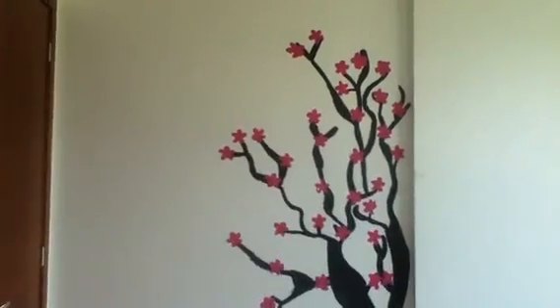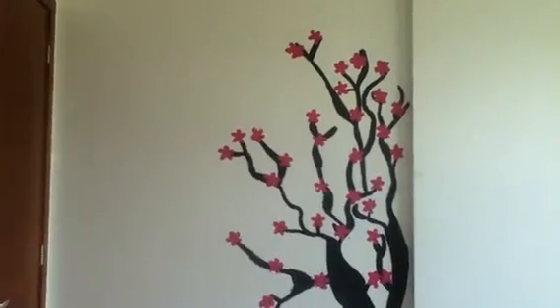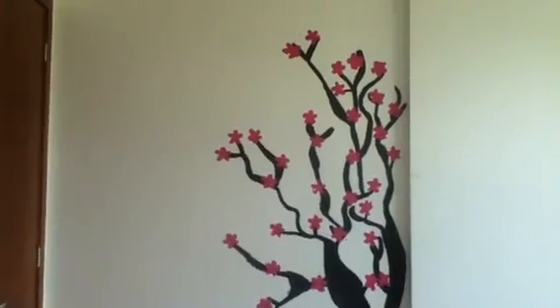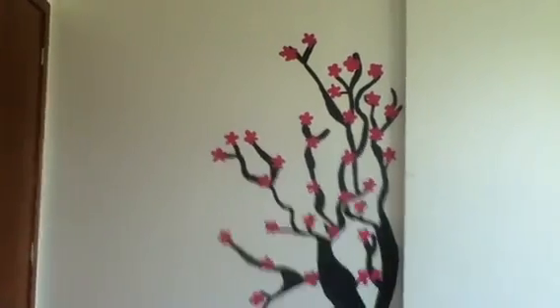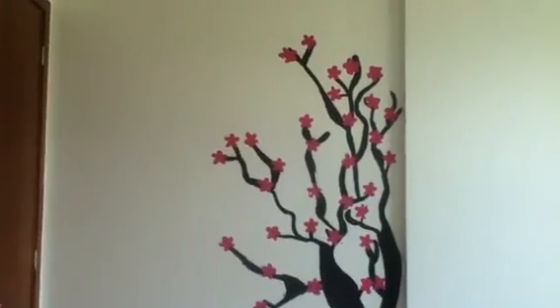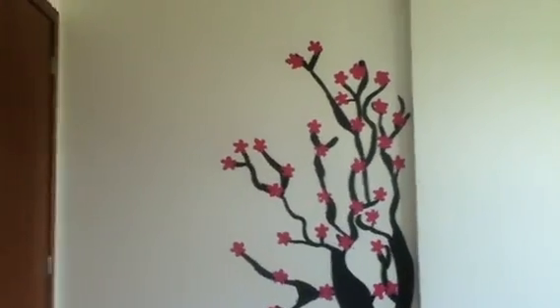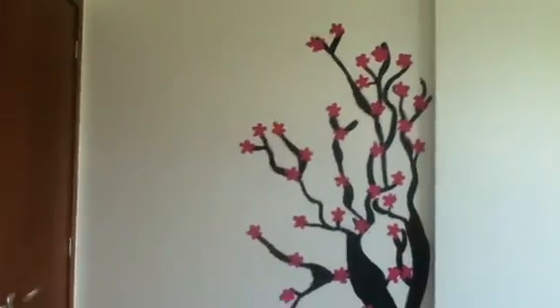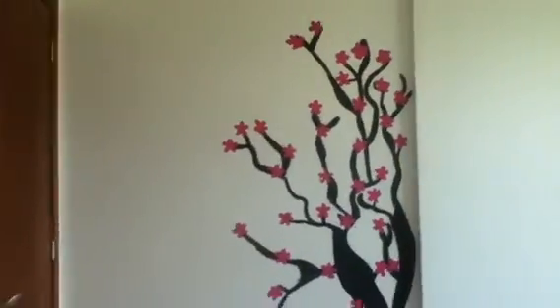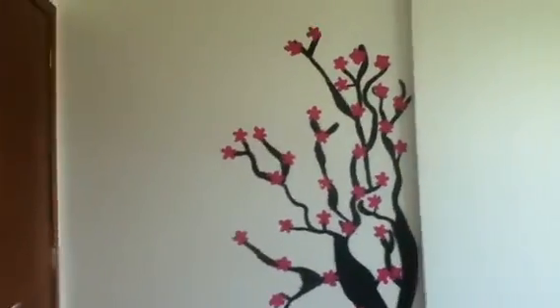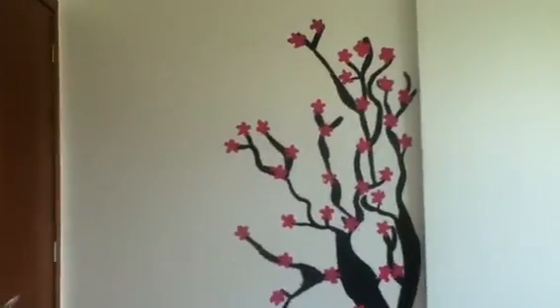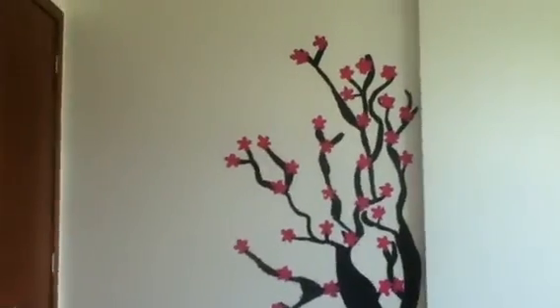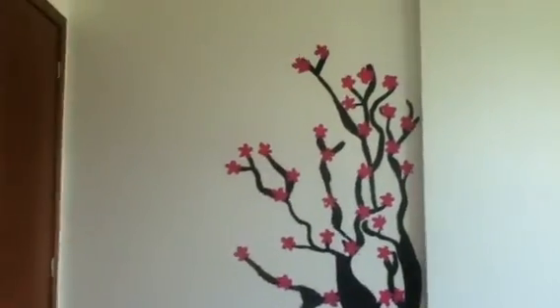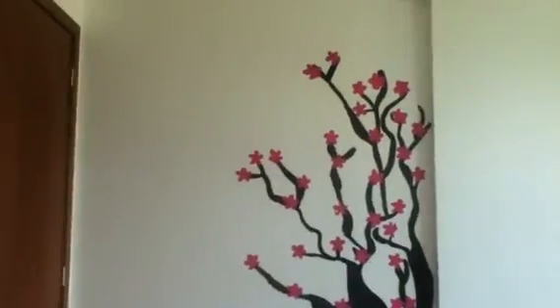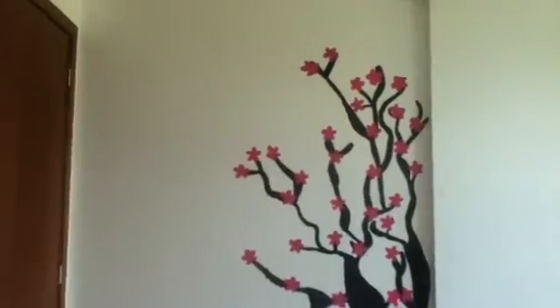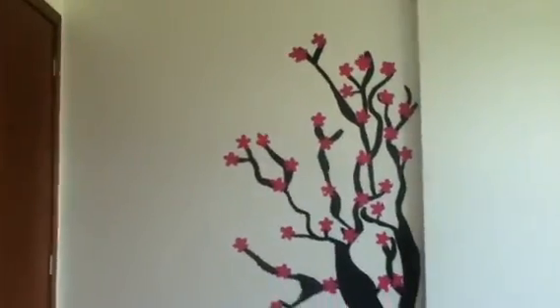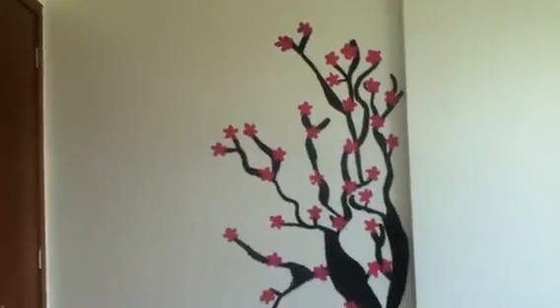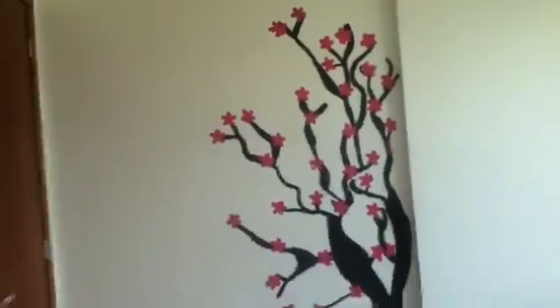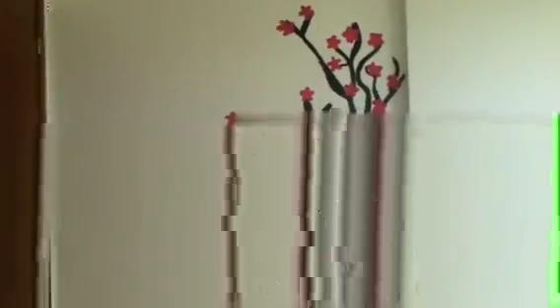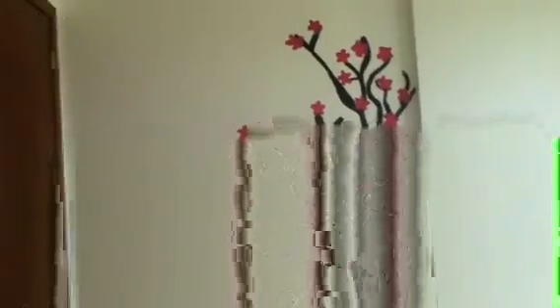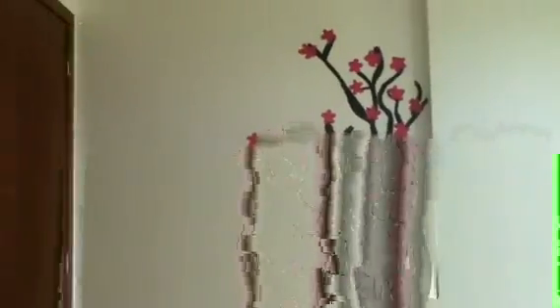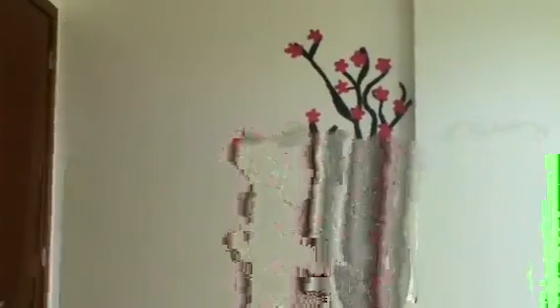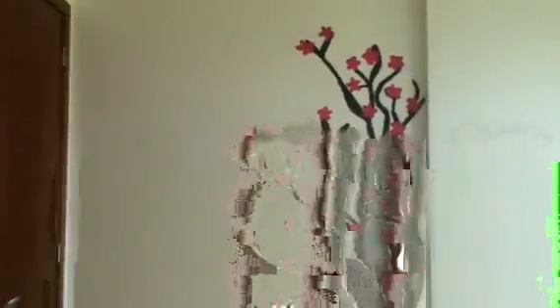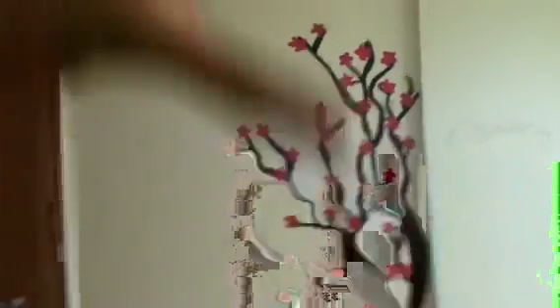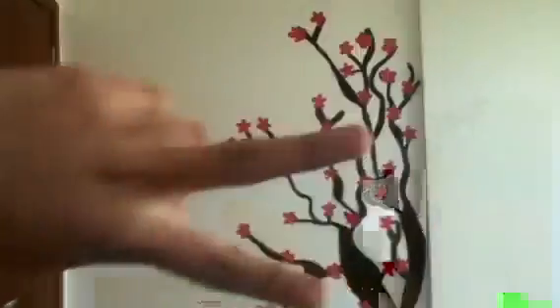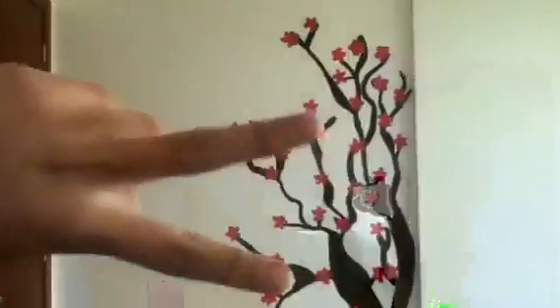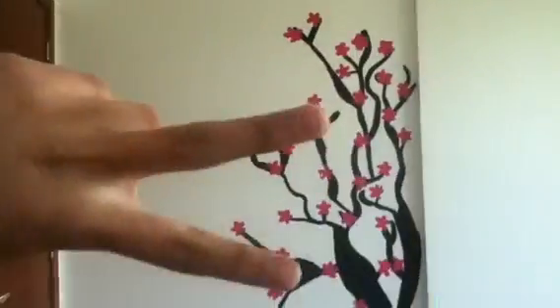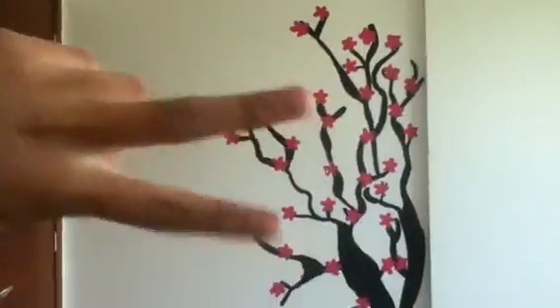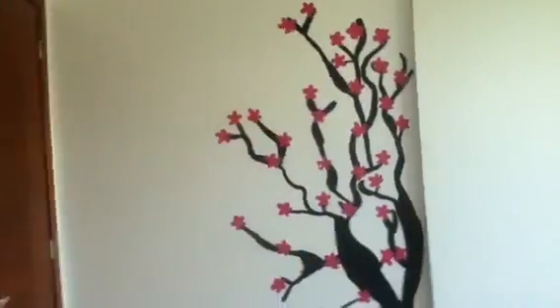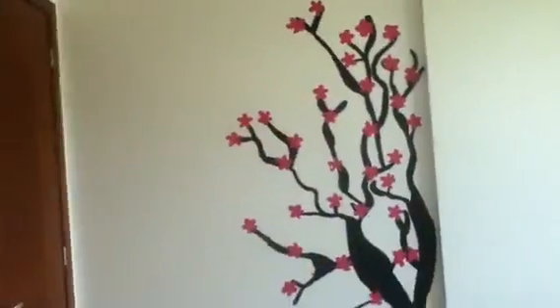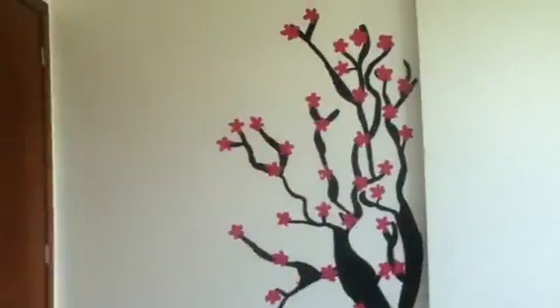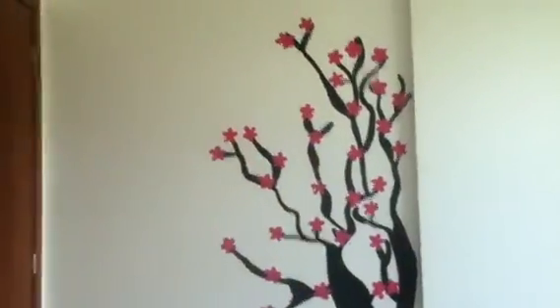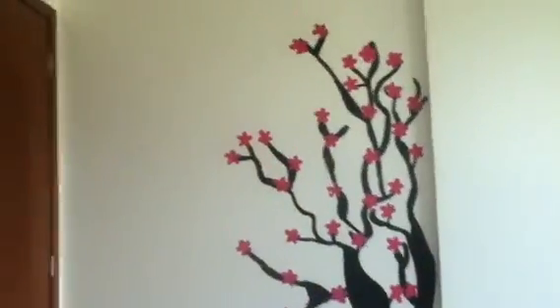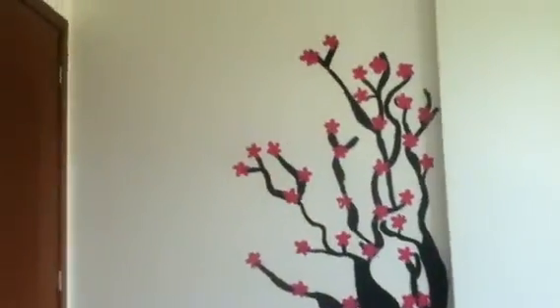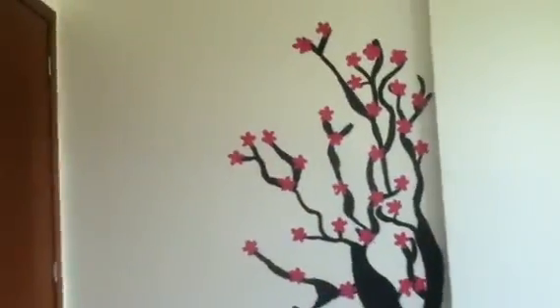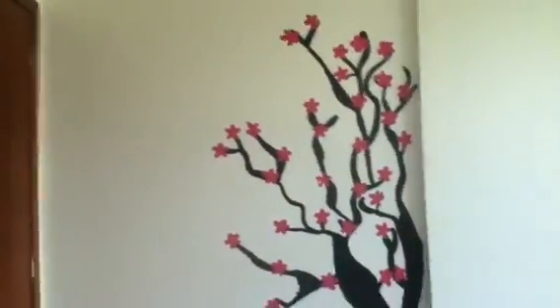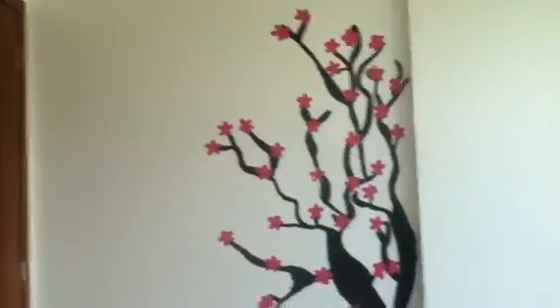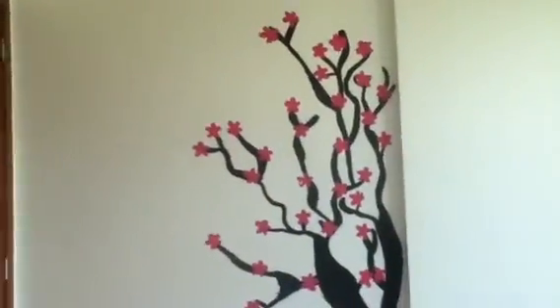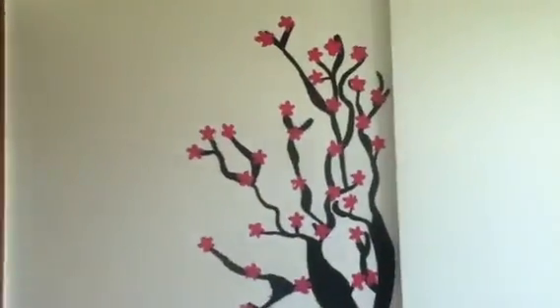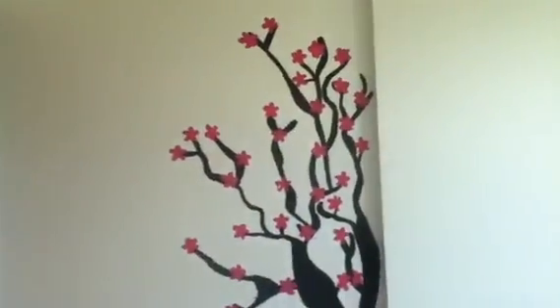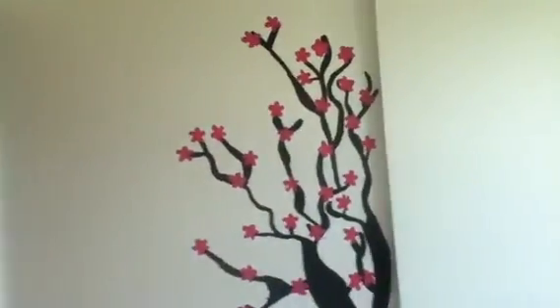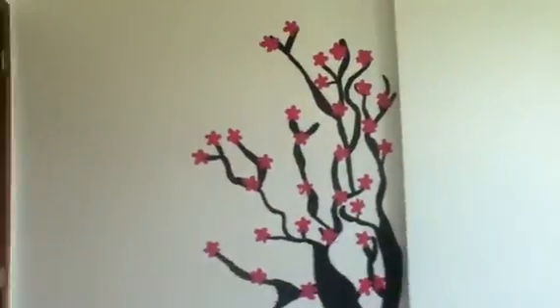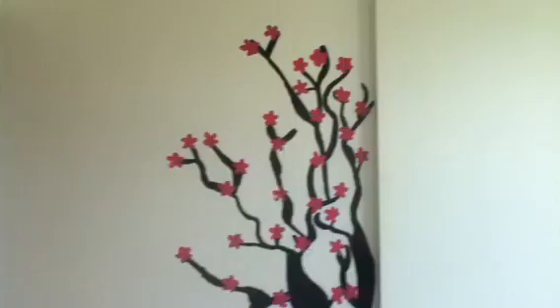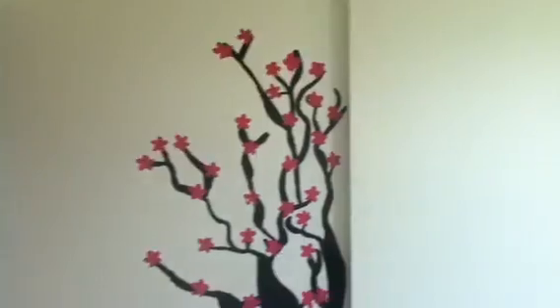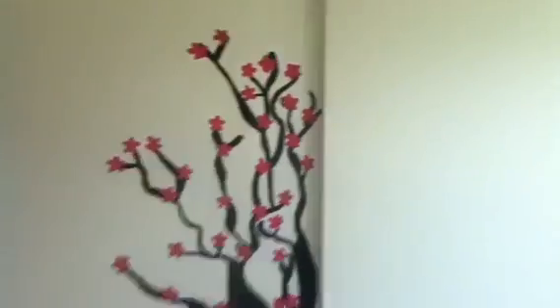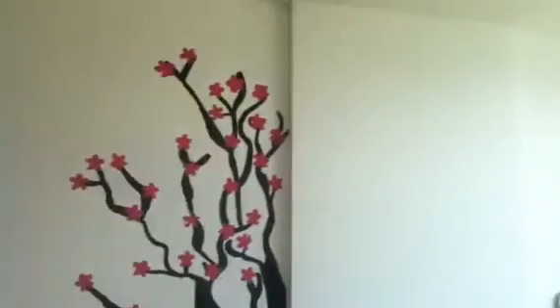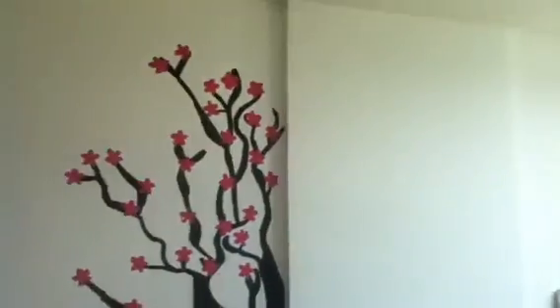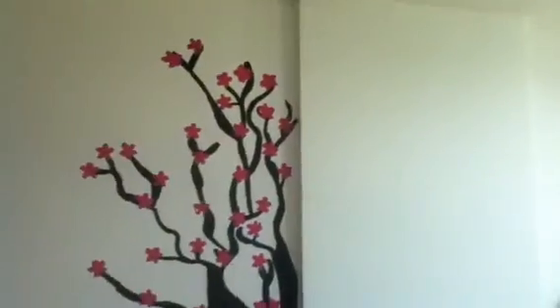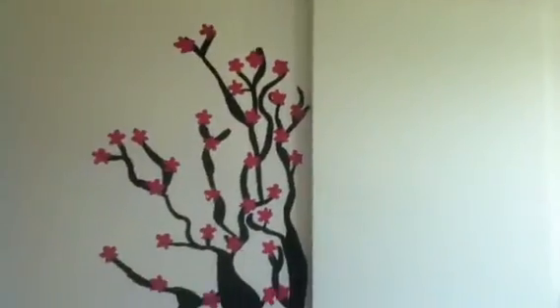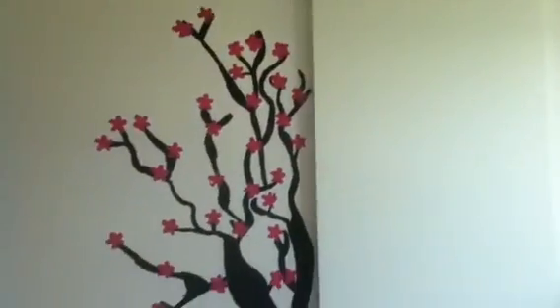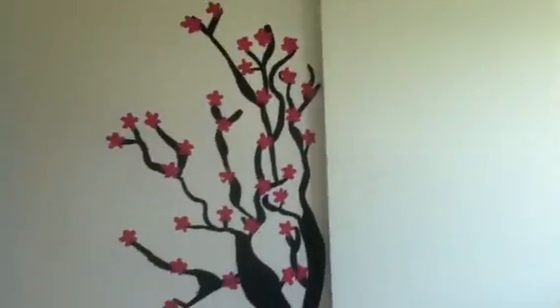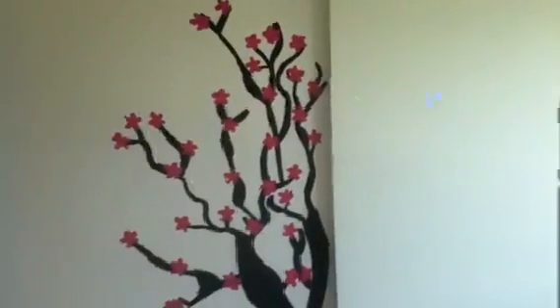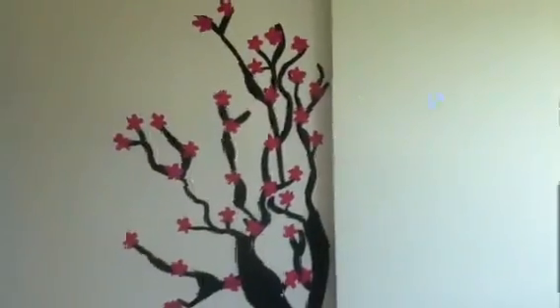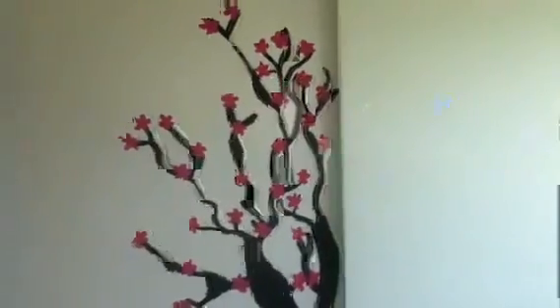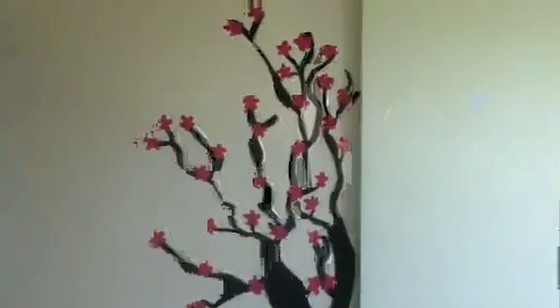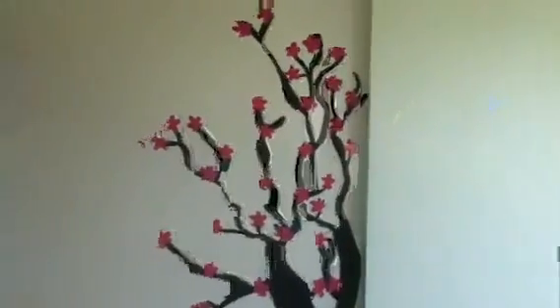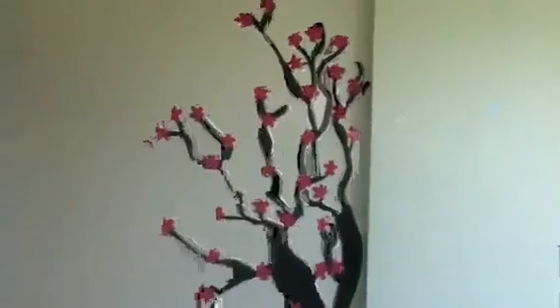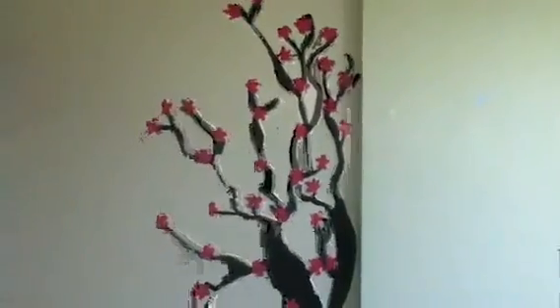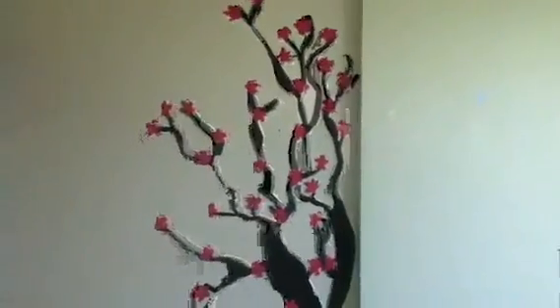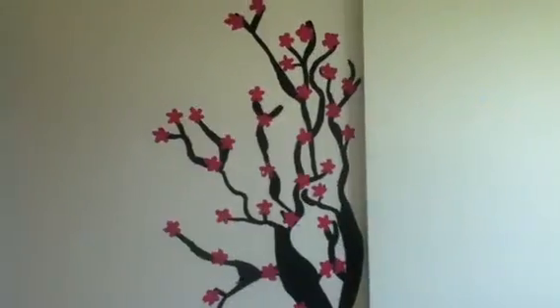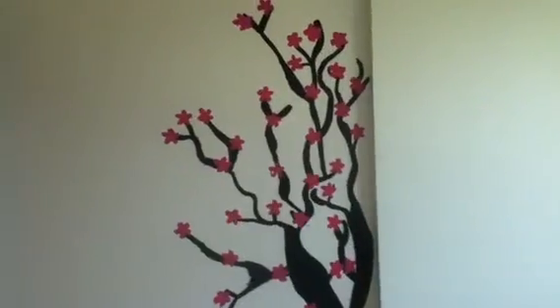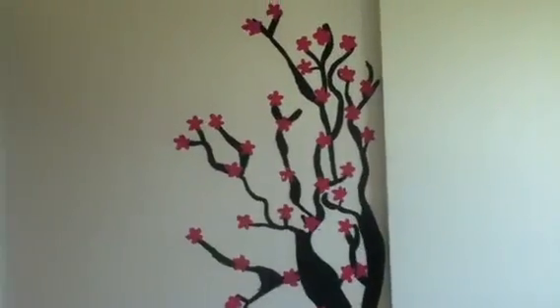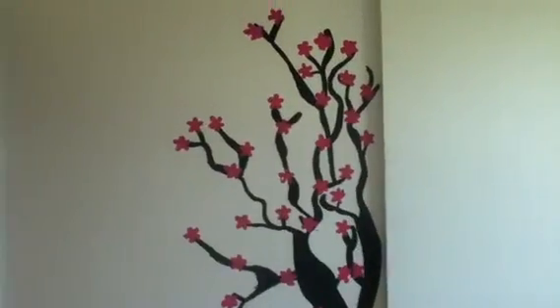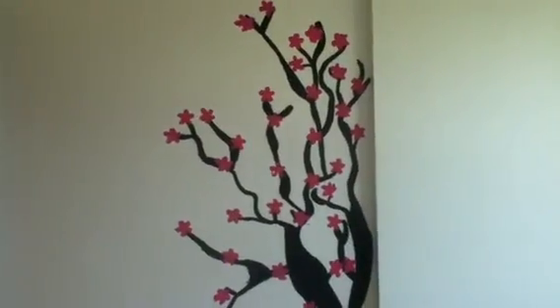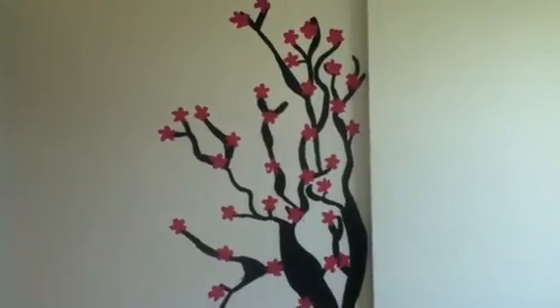Hey guys! I made this video for Ken Wilson. First of all, I'm going to show you some things in my room that I just painted.